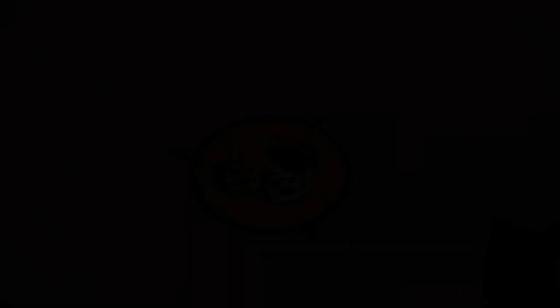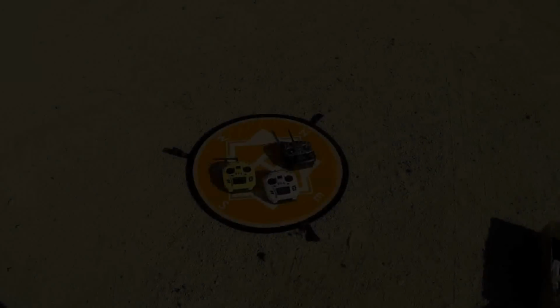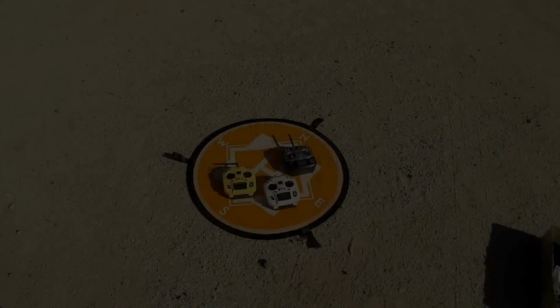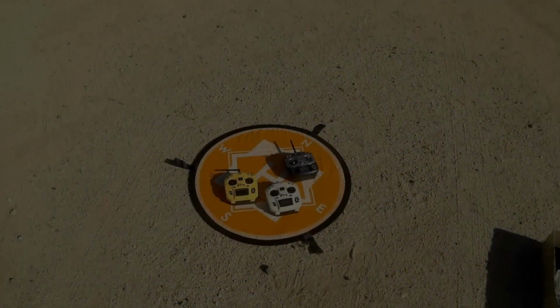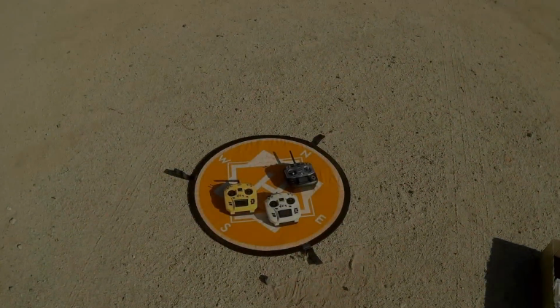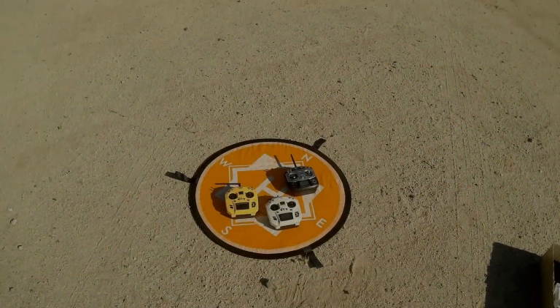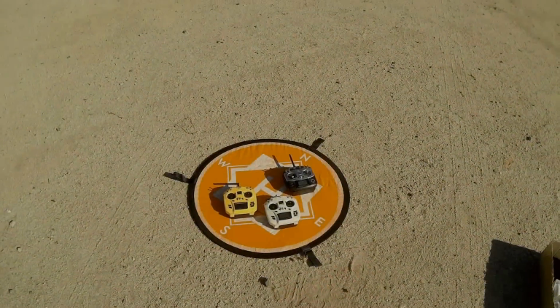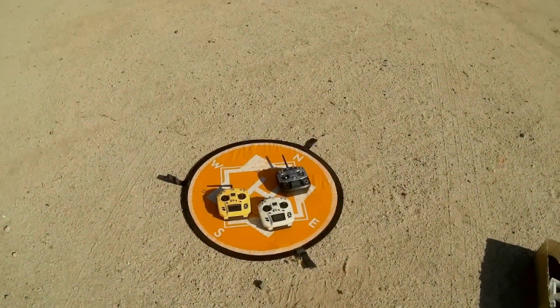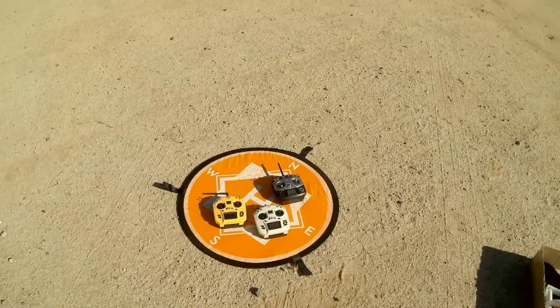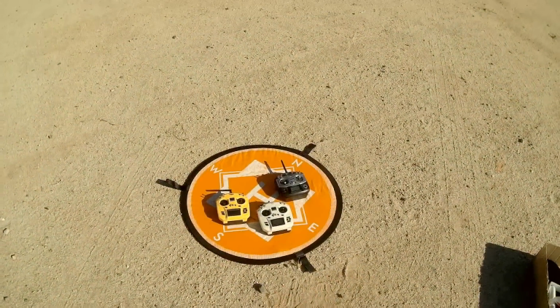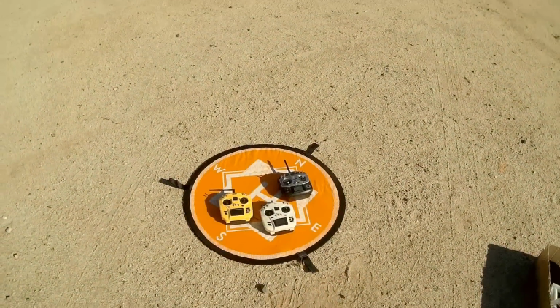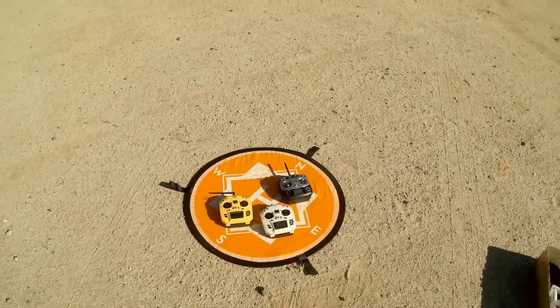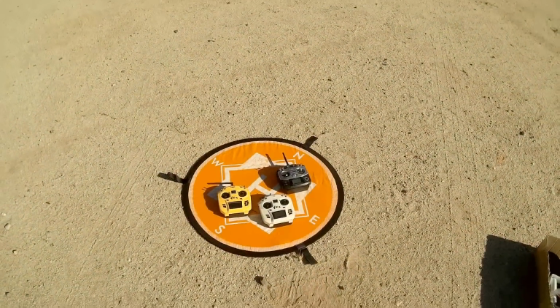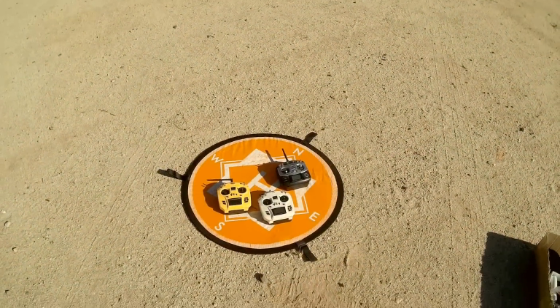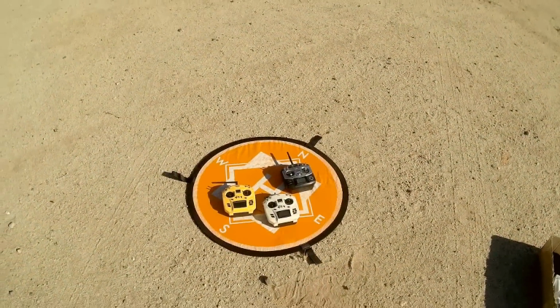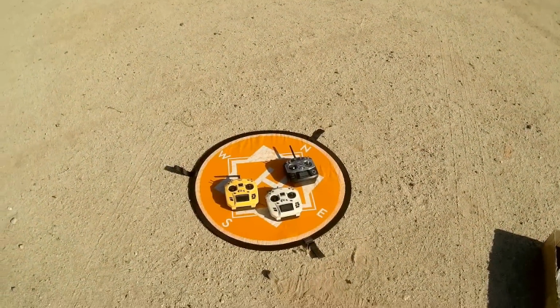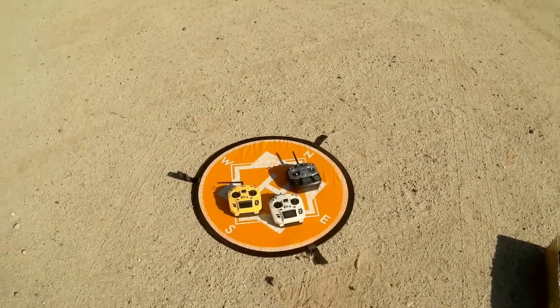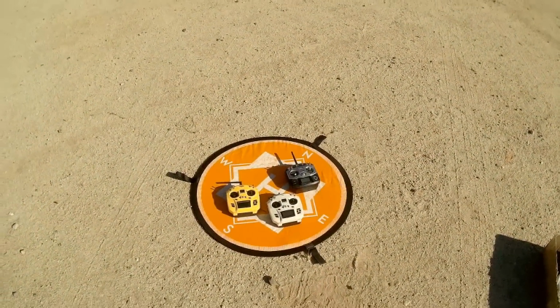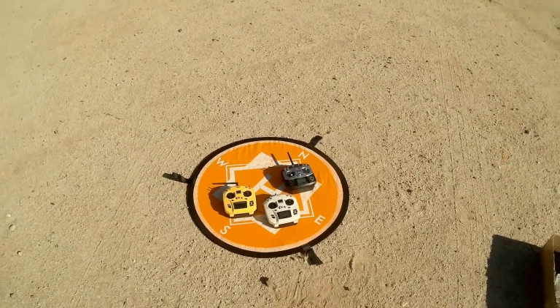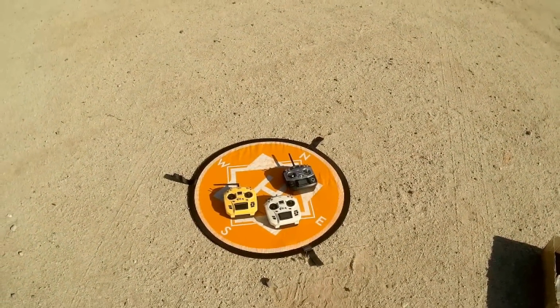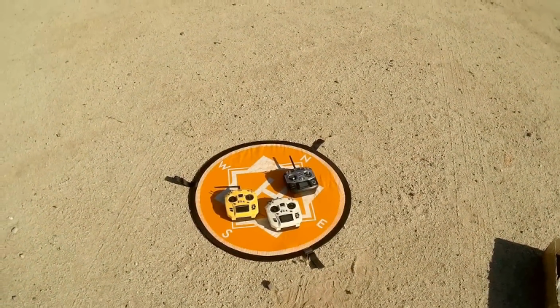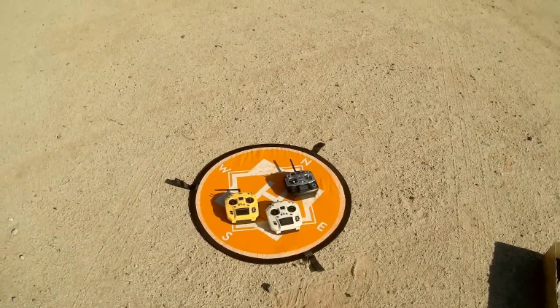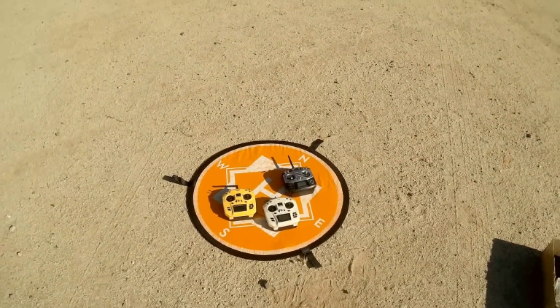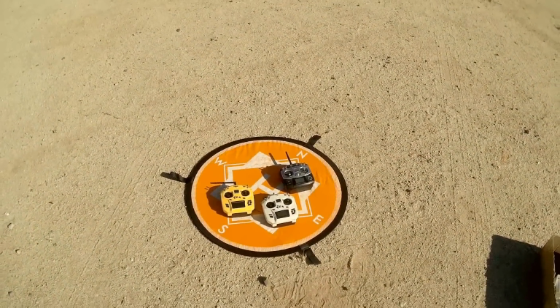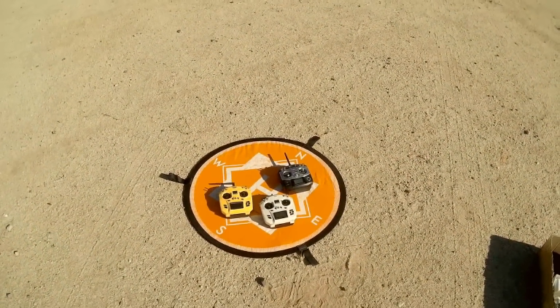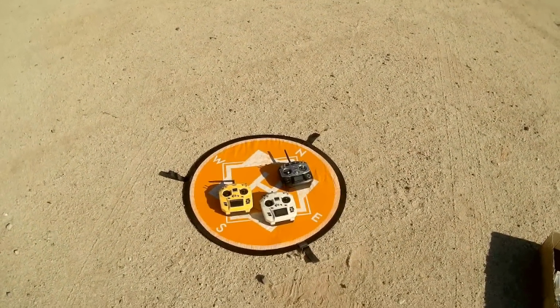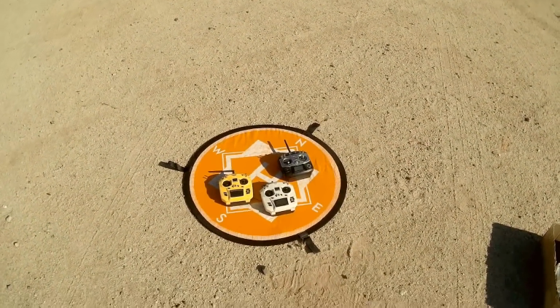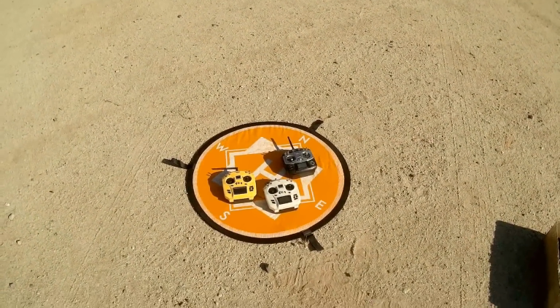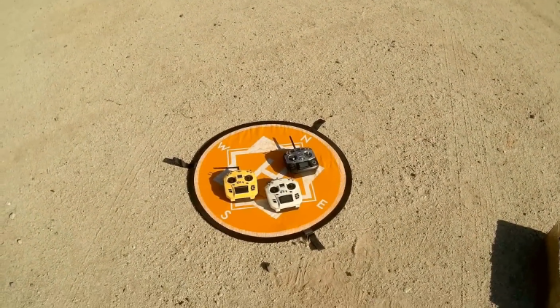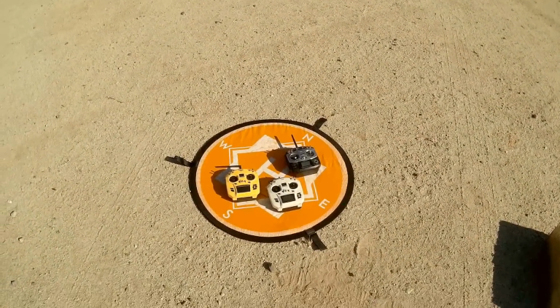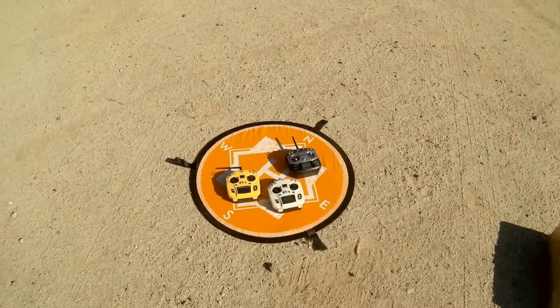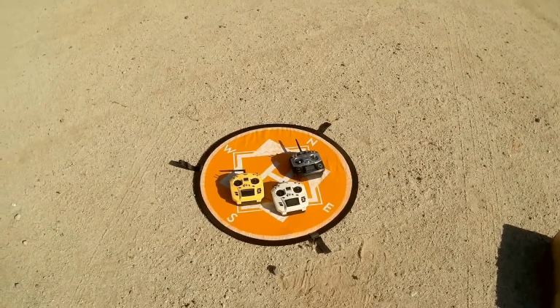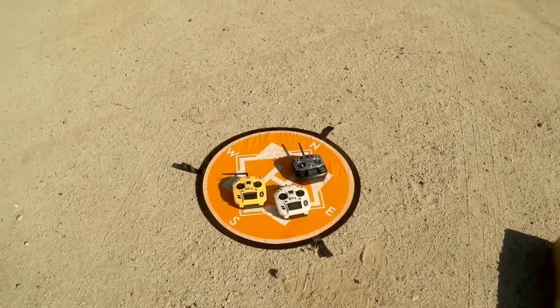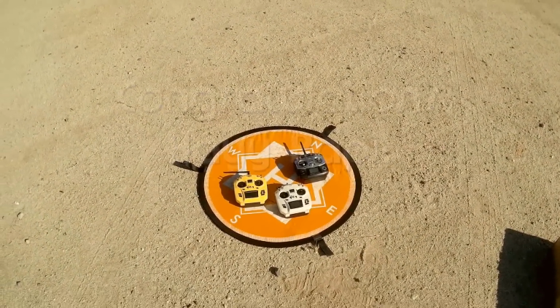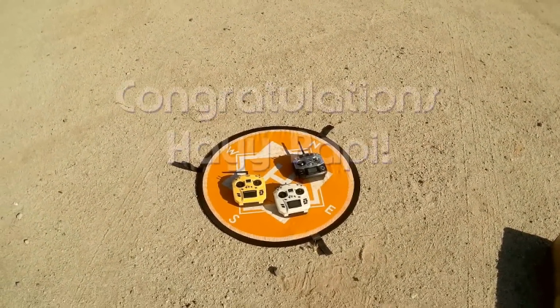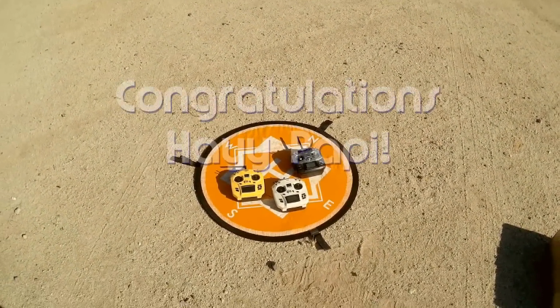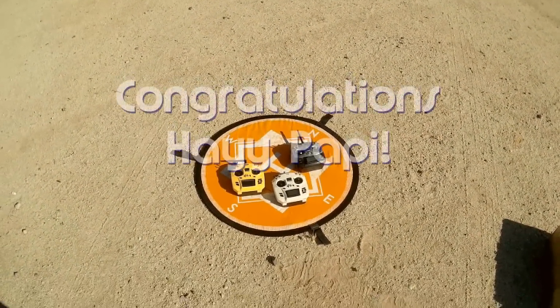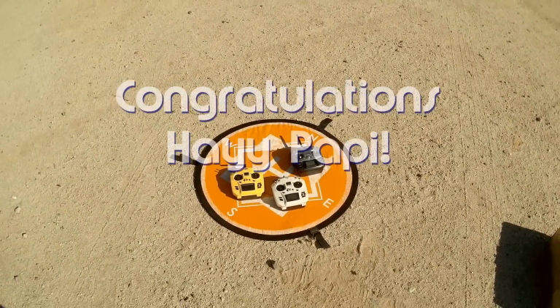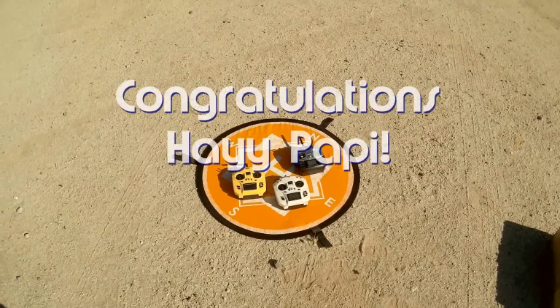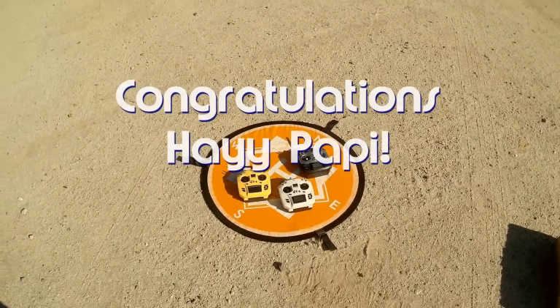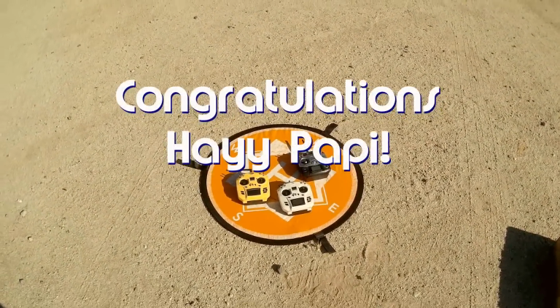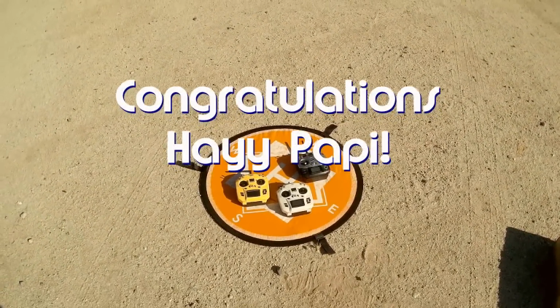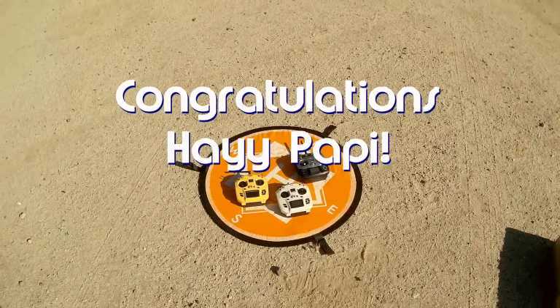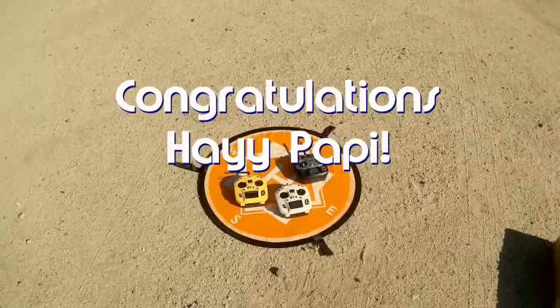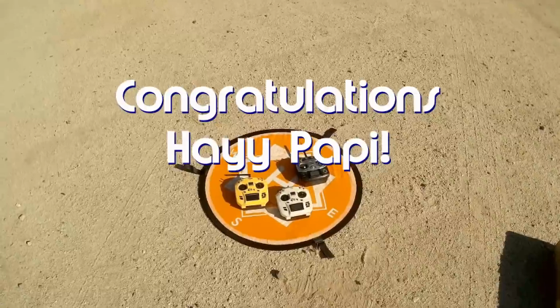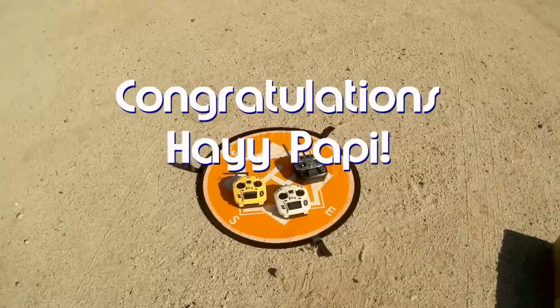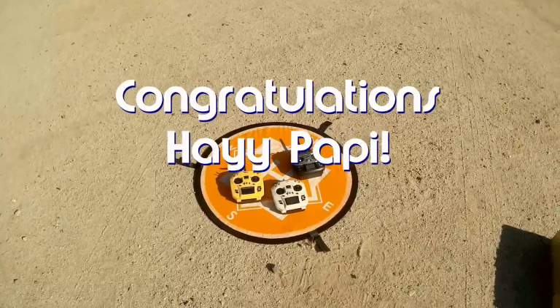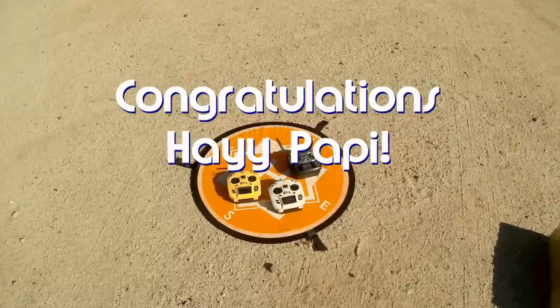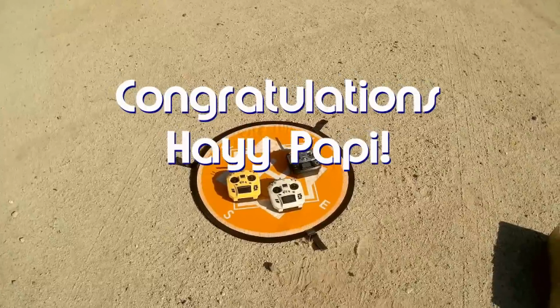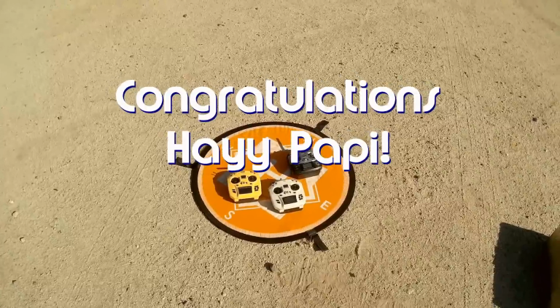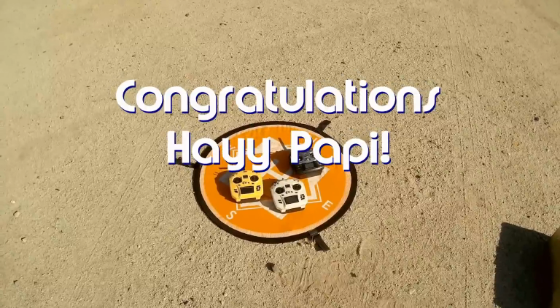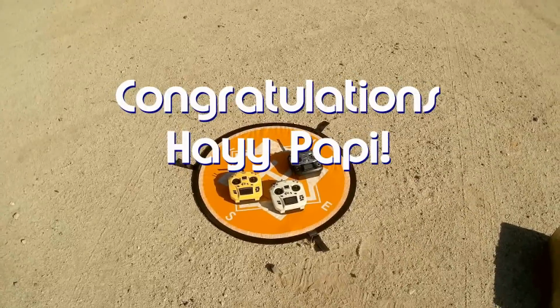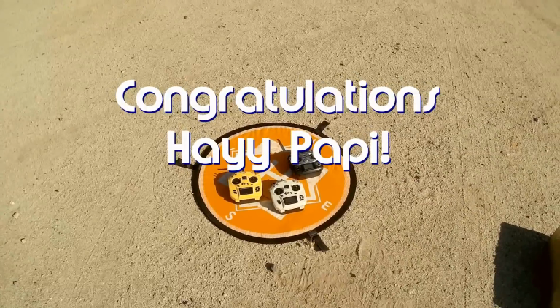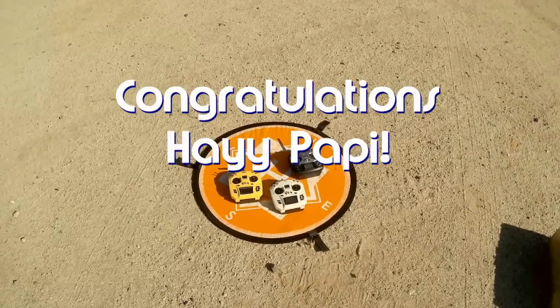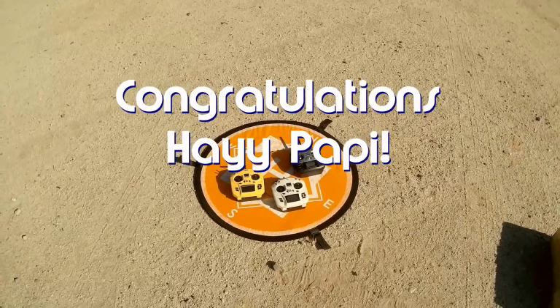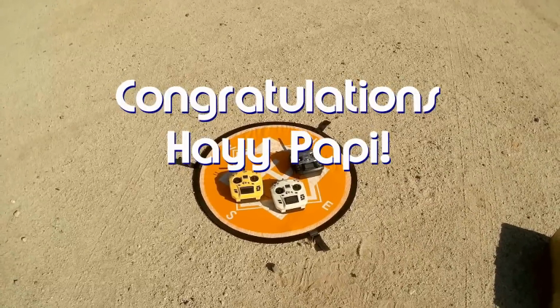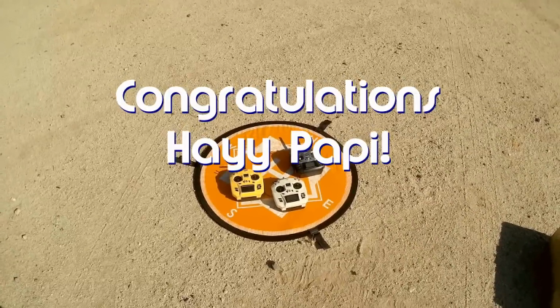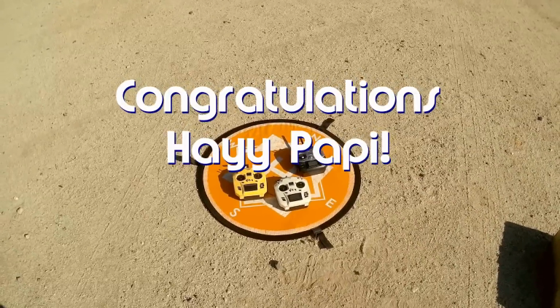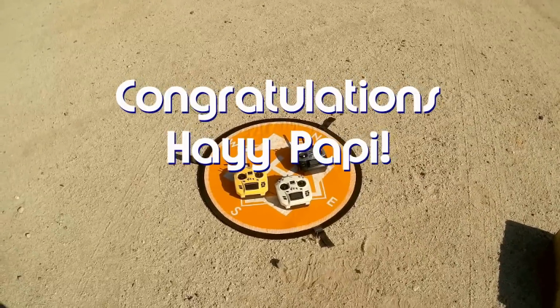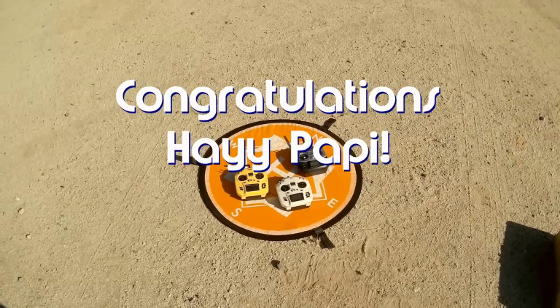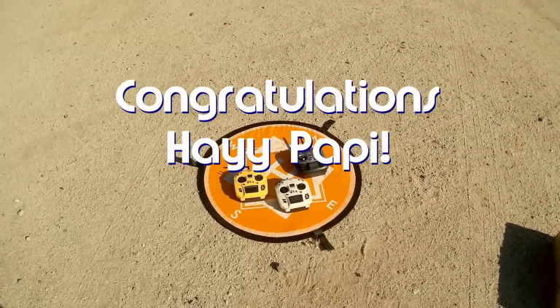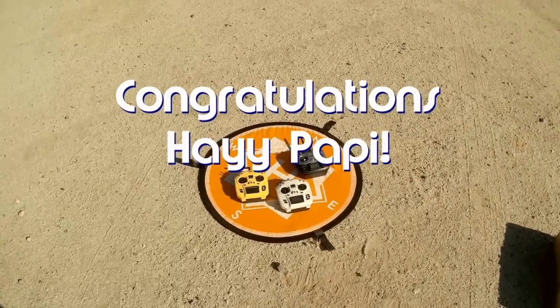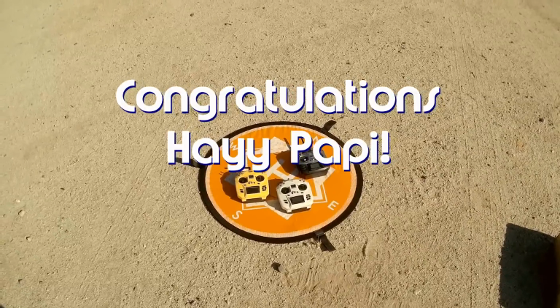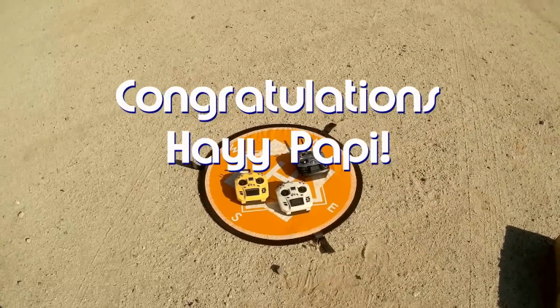Good morning, QuarkCupter101. Before we get started, let's get the shout-out out of the way. Today's shout-out goes to HeyPappy. HeyPappy was first to say first, and thus wins the shout-out.